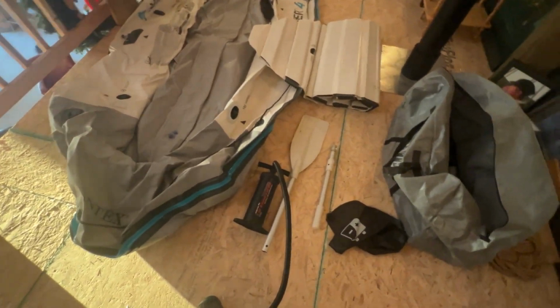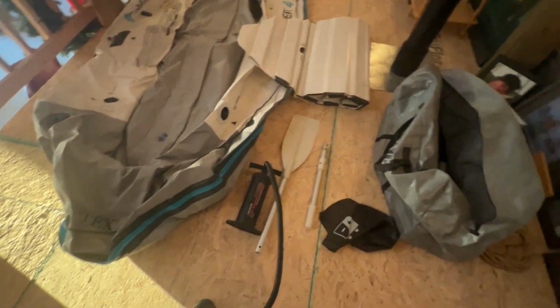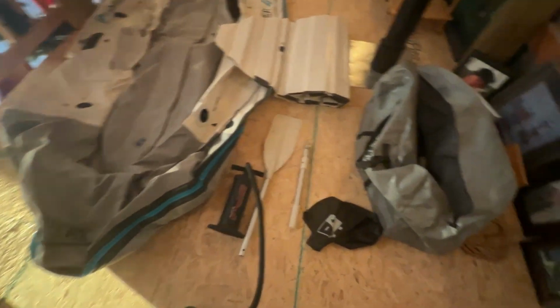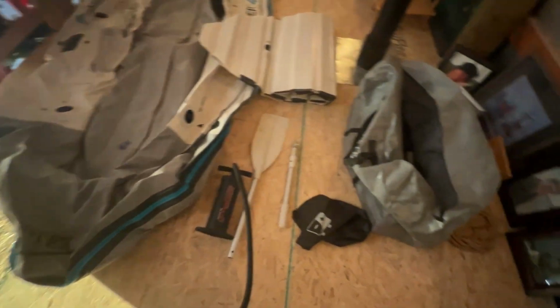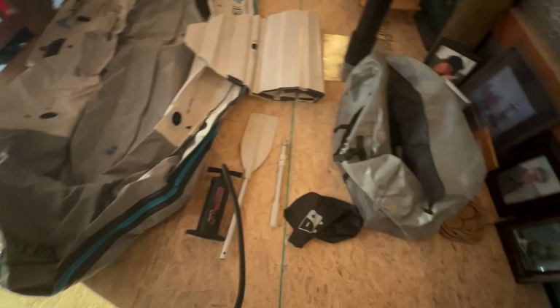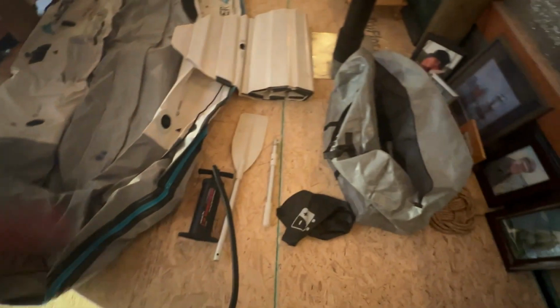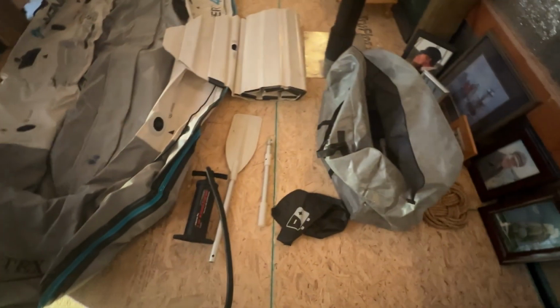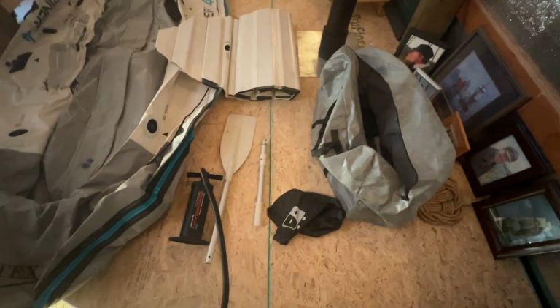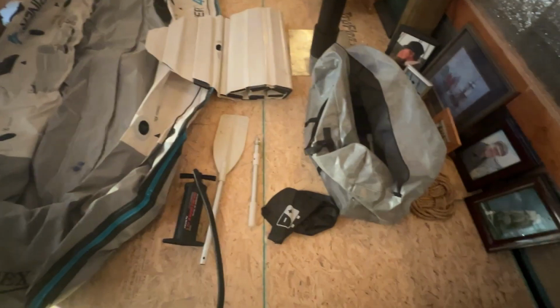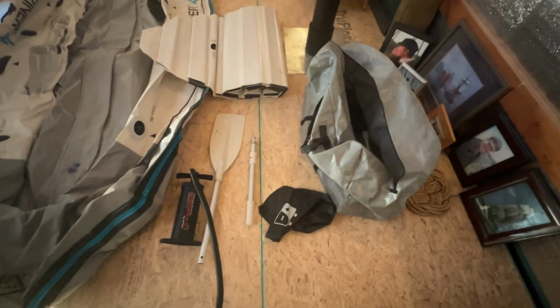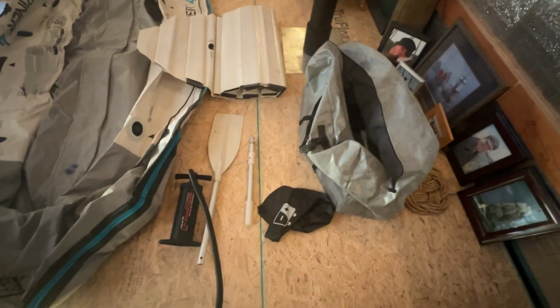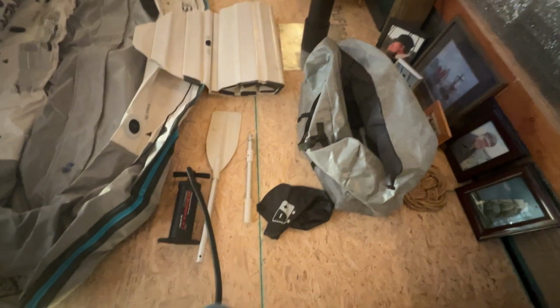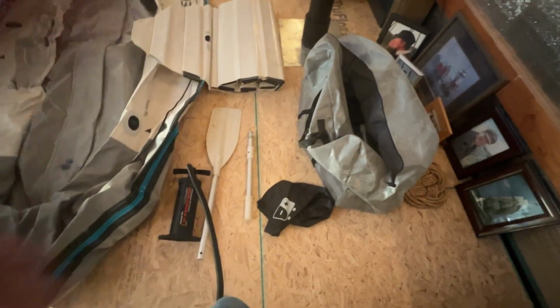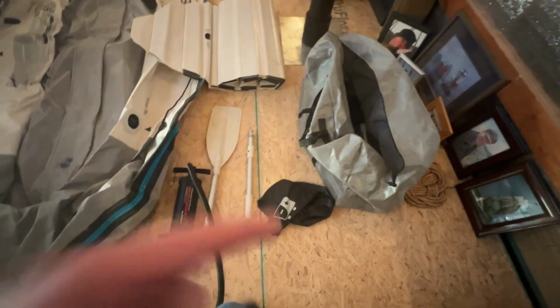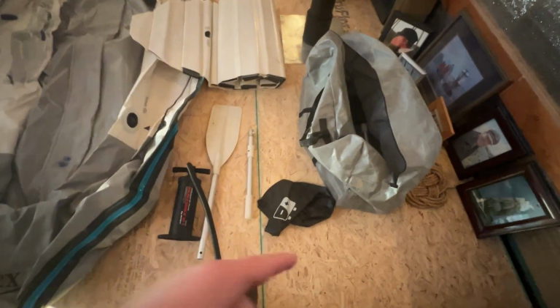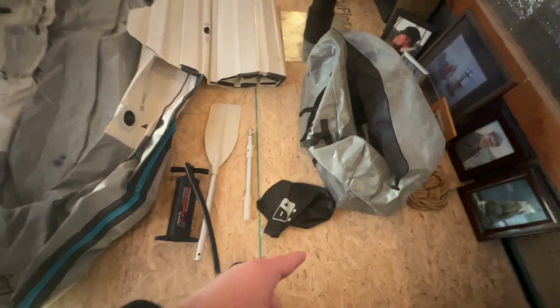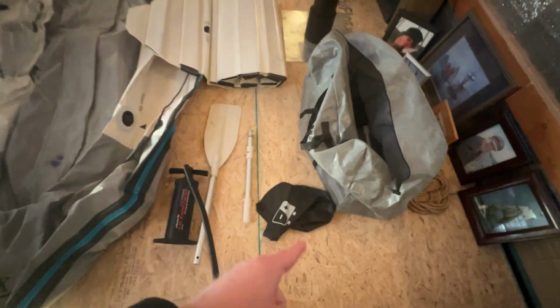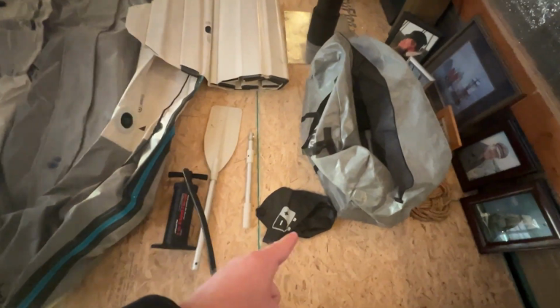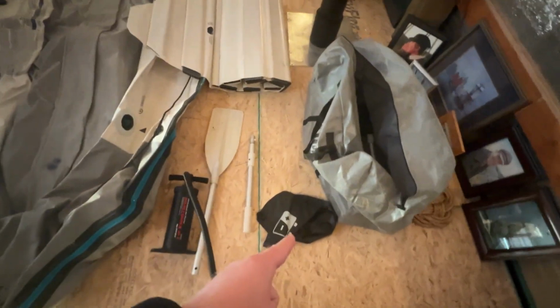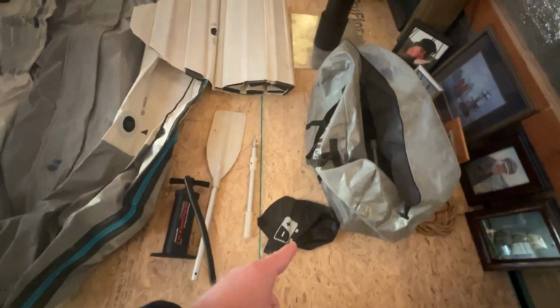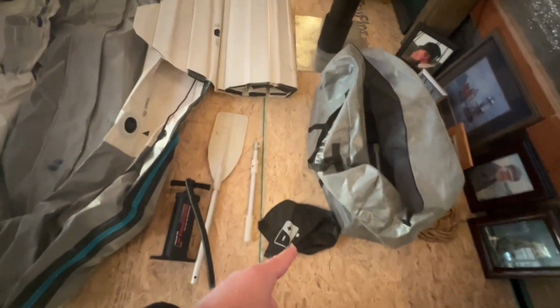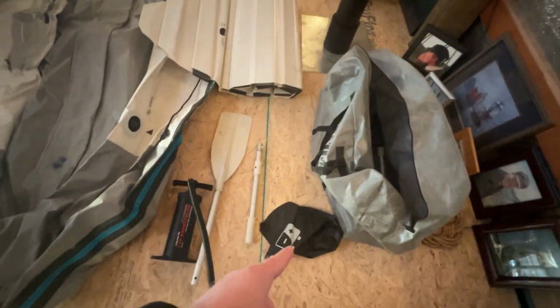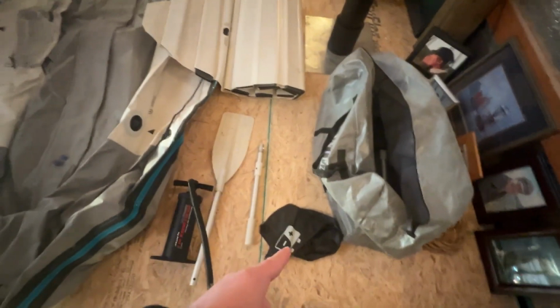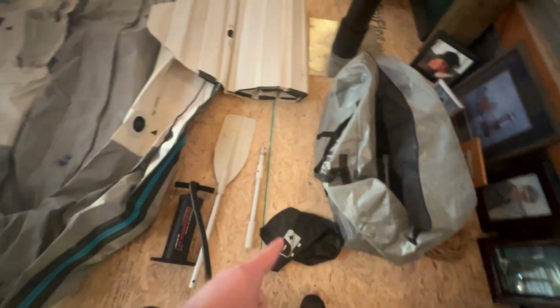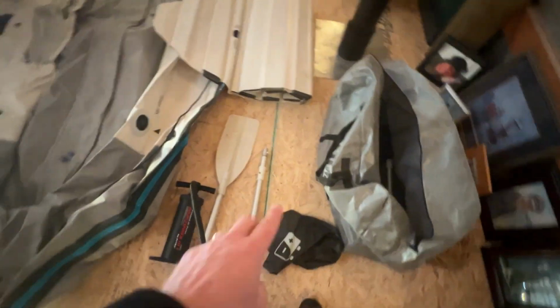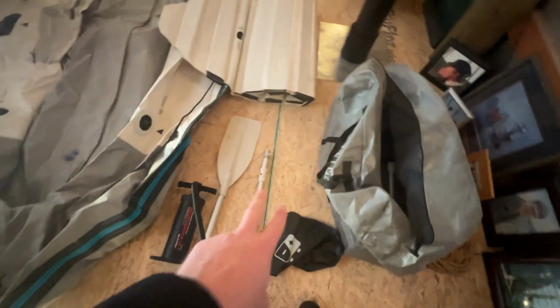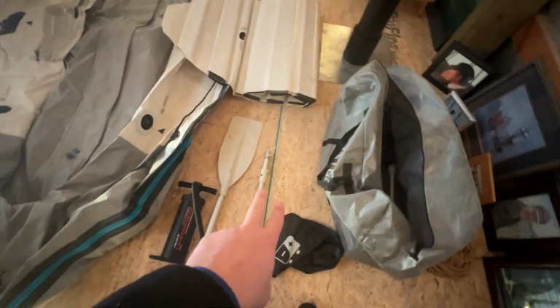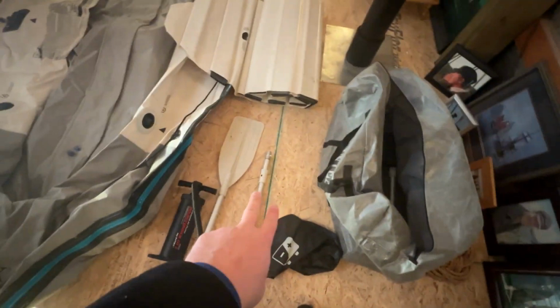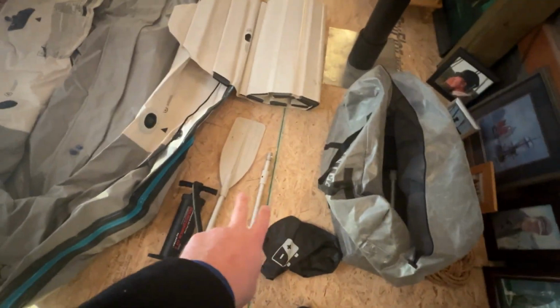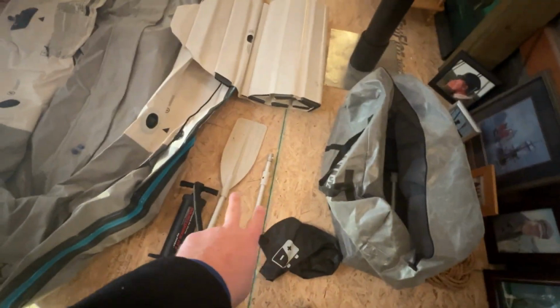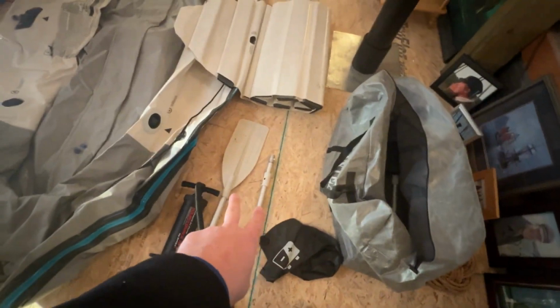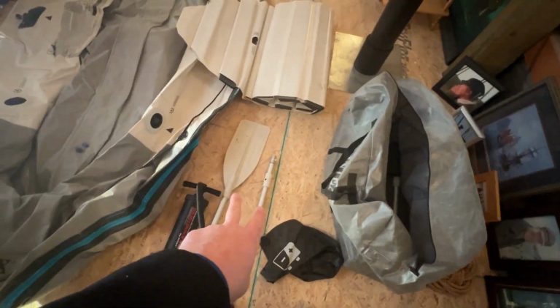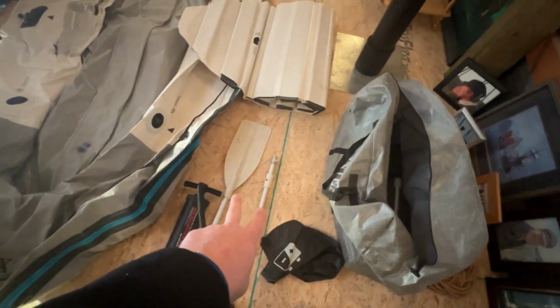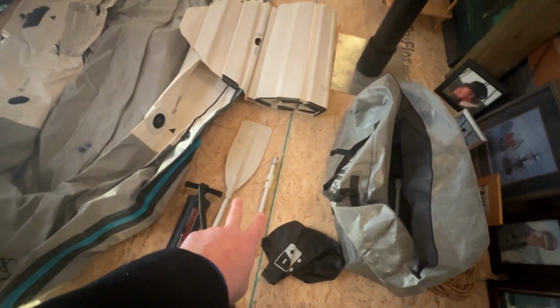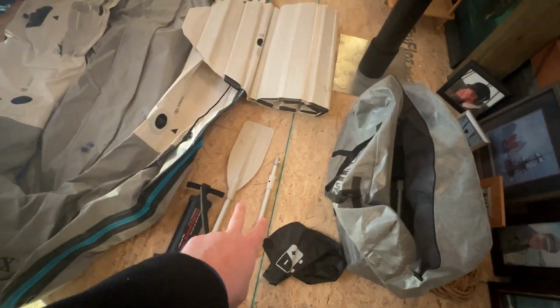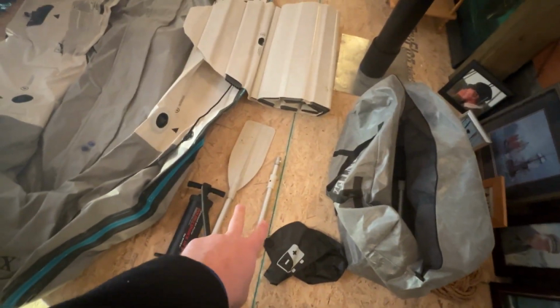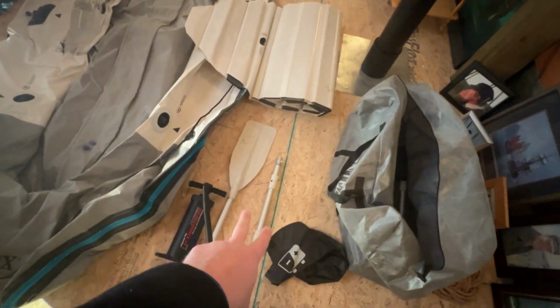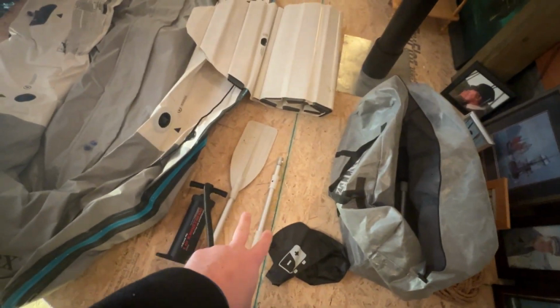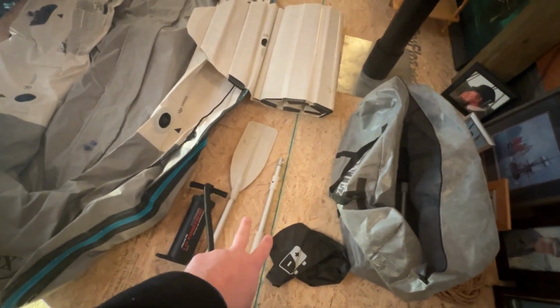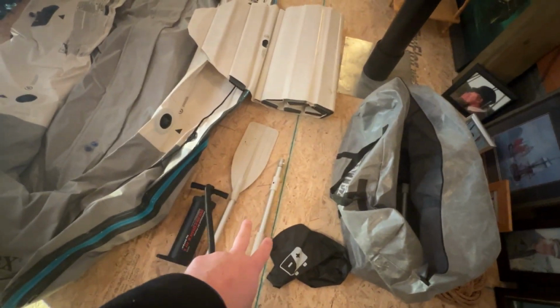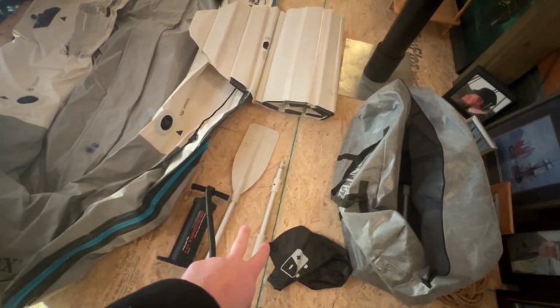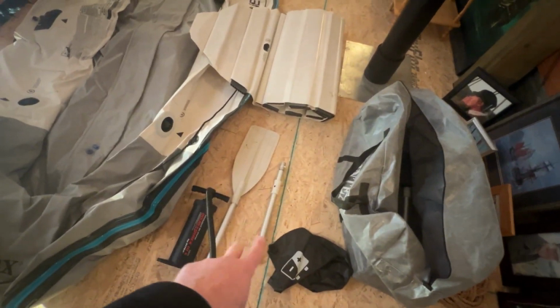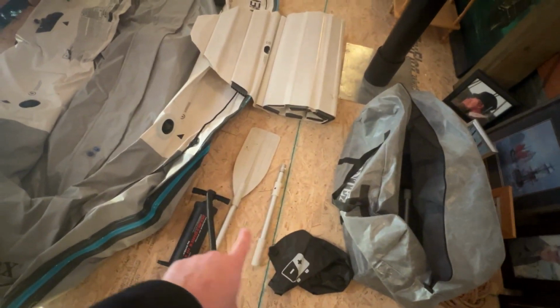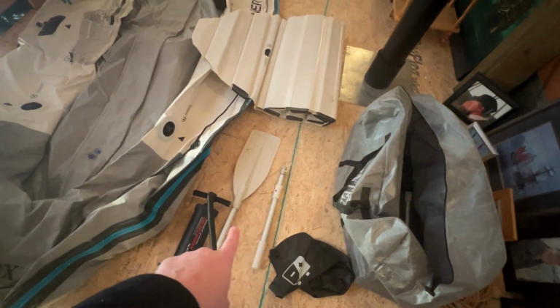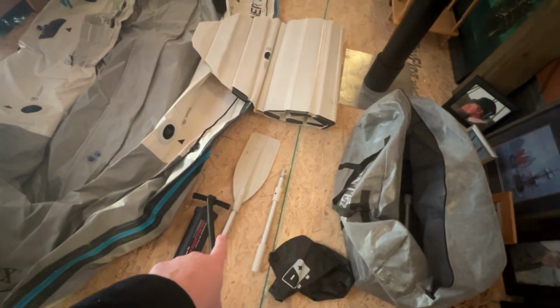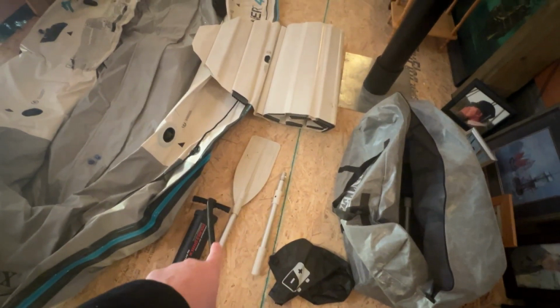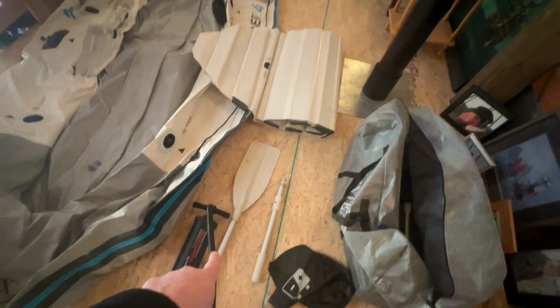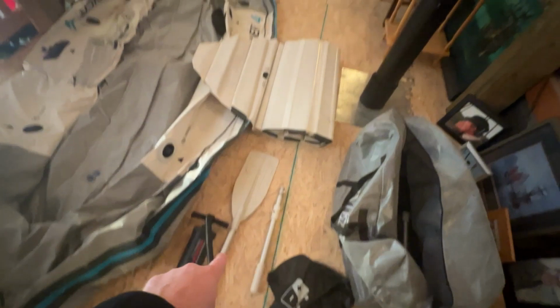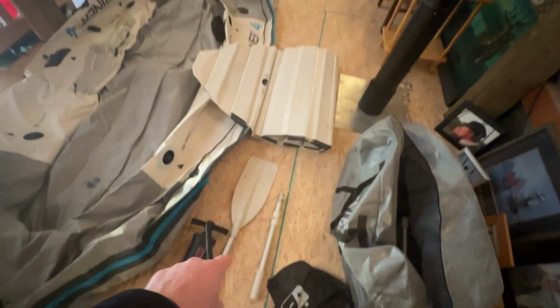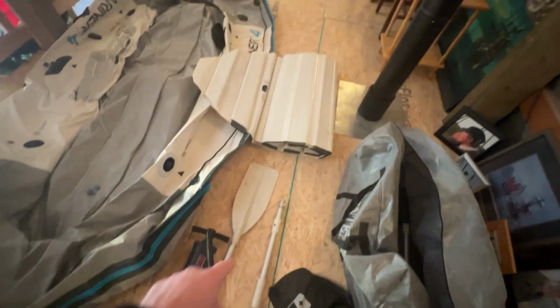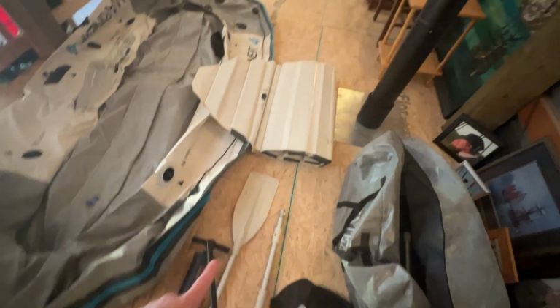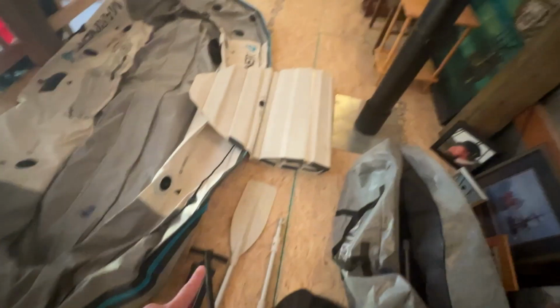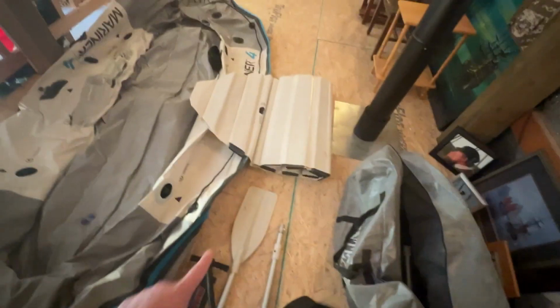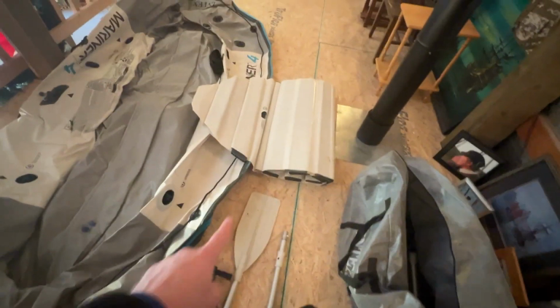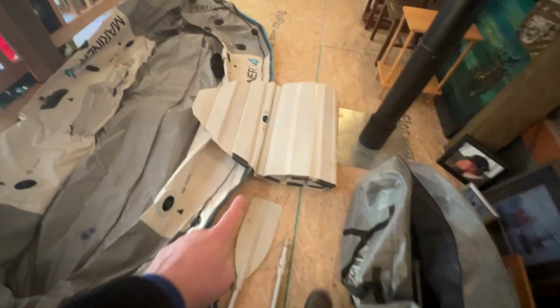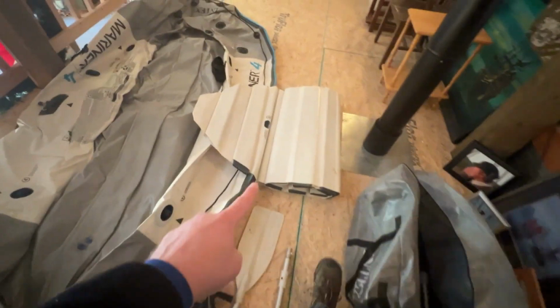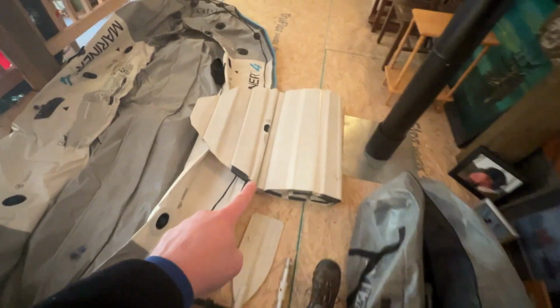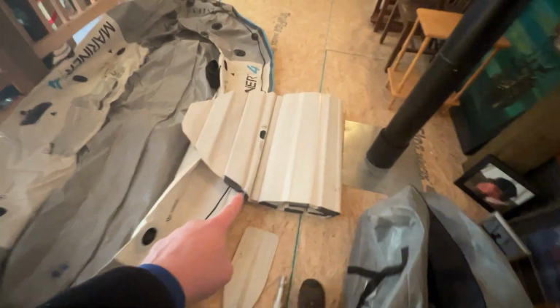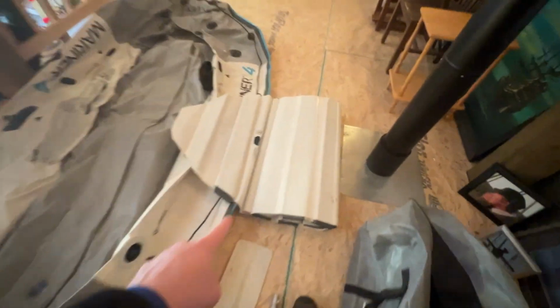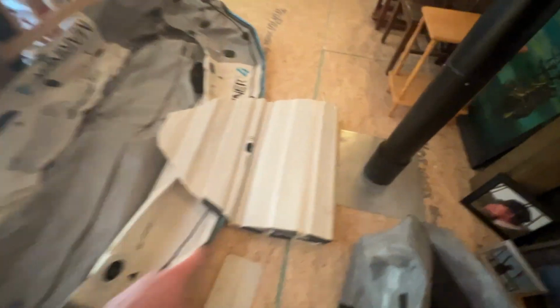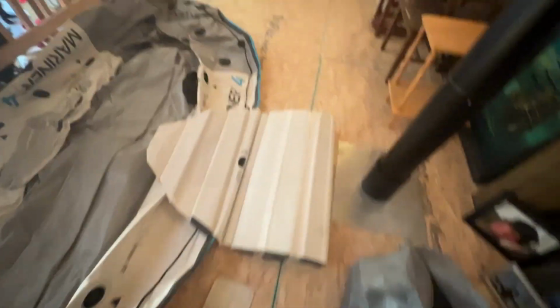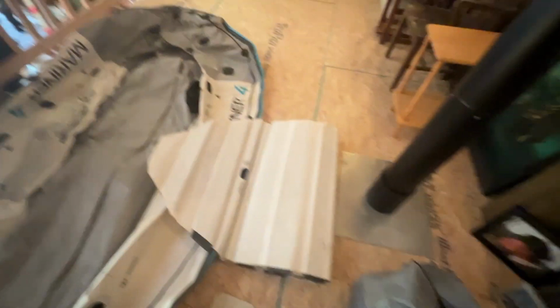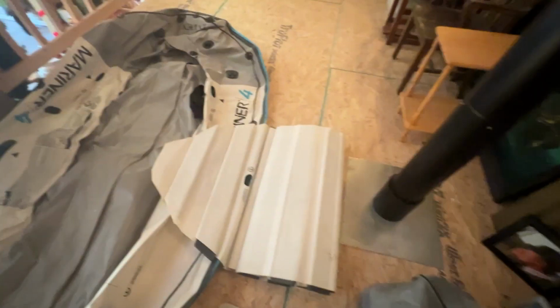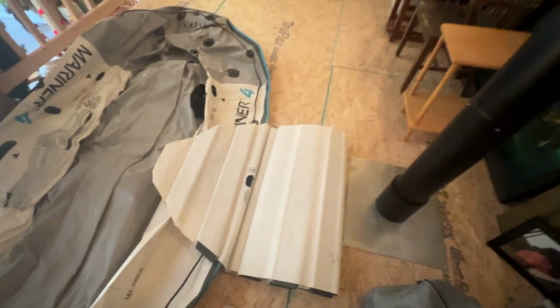It comes with the carrying bag, the battery case, two different oars, the pump, and then this here is the floor.